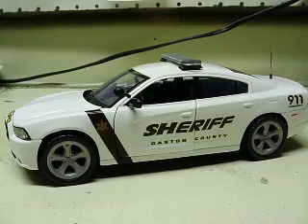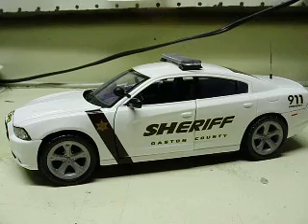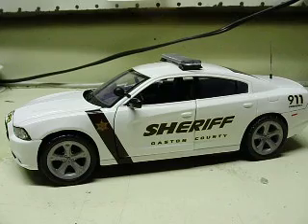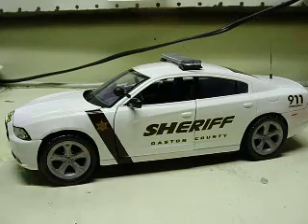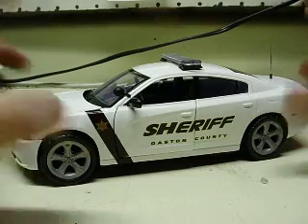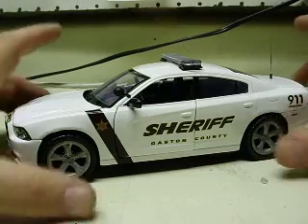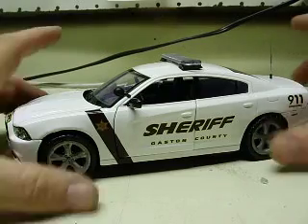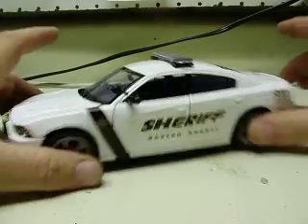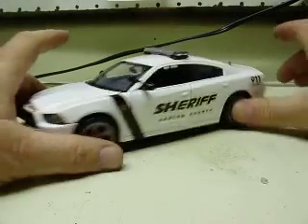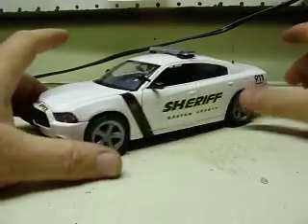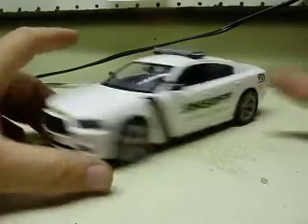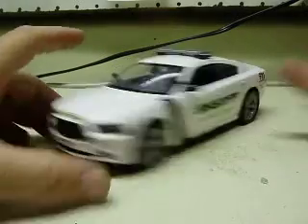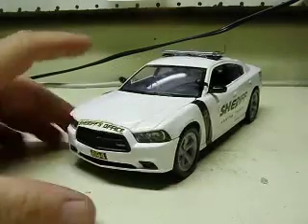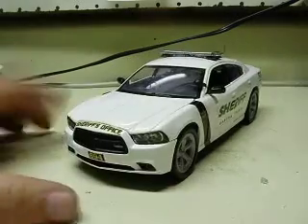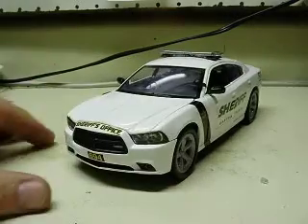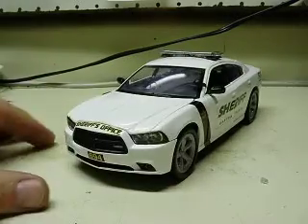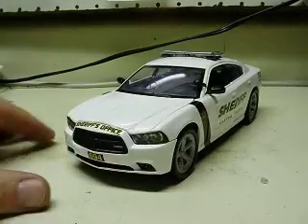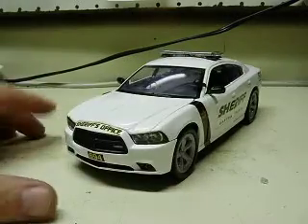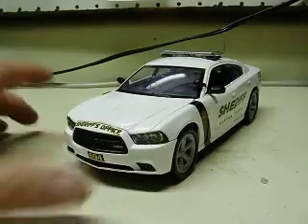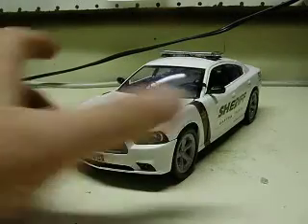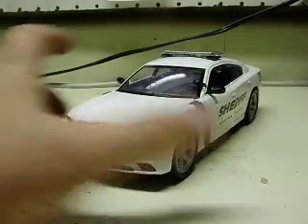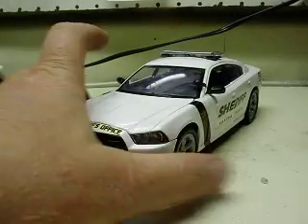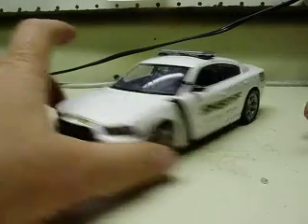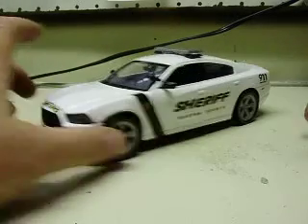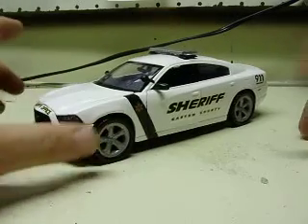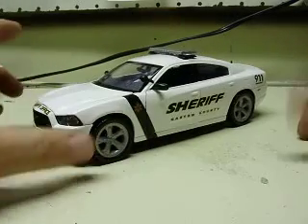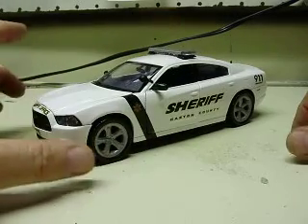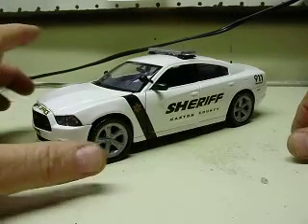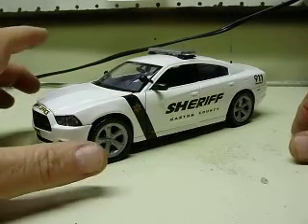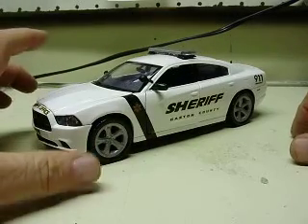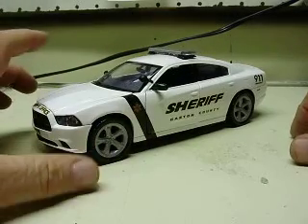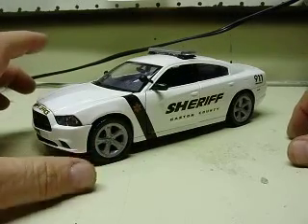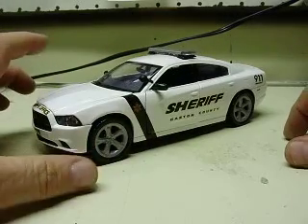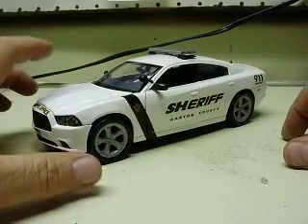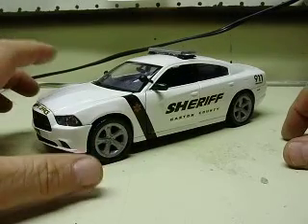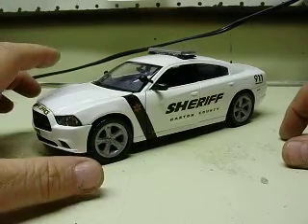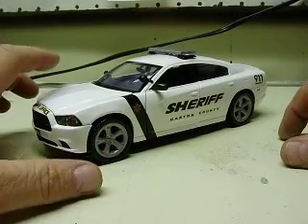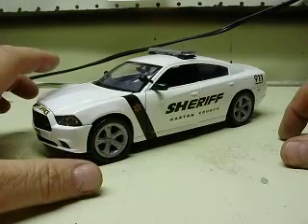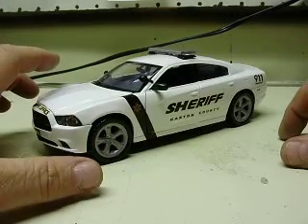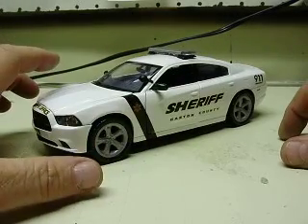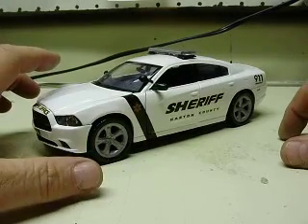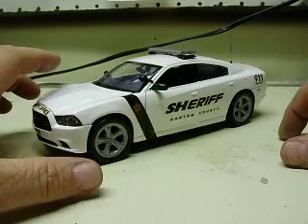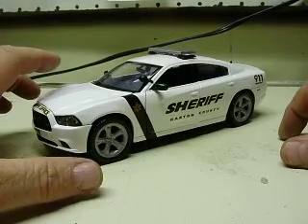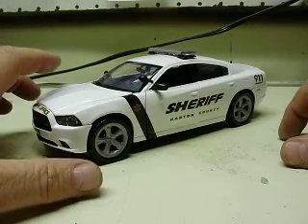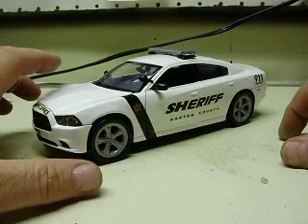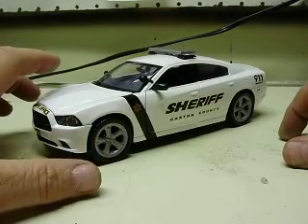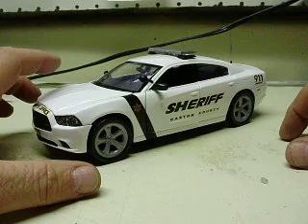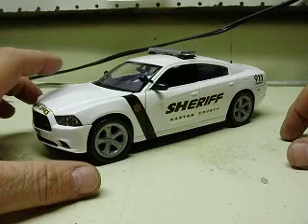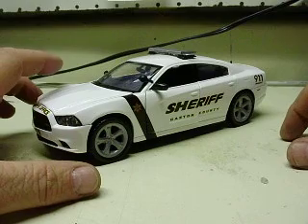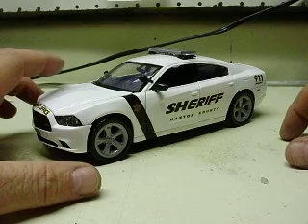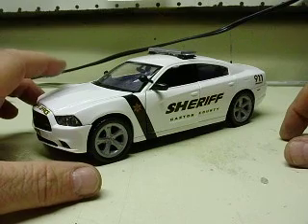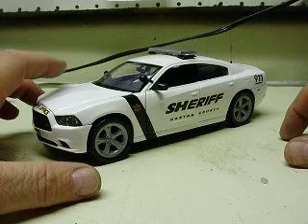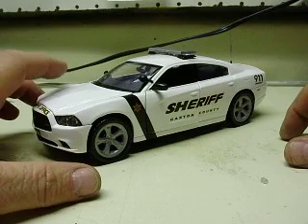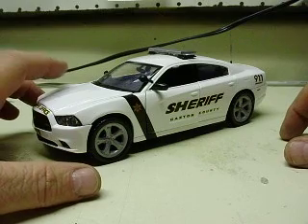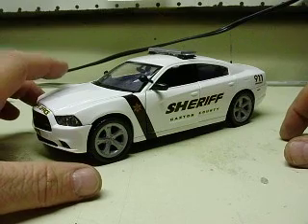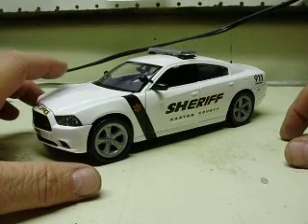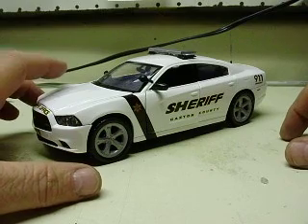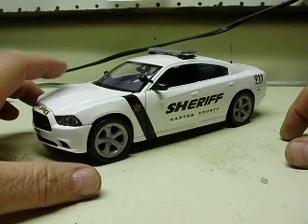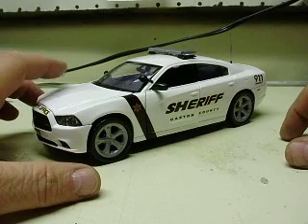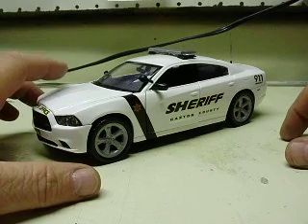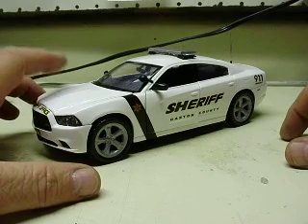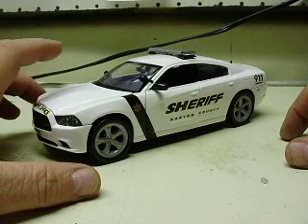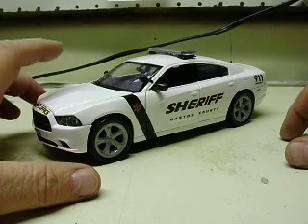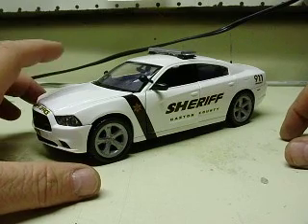All right, Chris, here we have your 24-scale Dodge Charger decaled as a Gaston County Sheriff's Department vehicle.